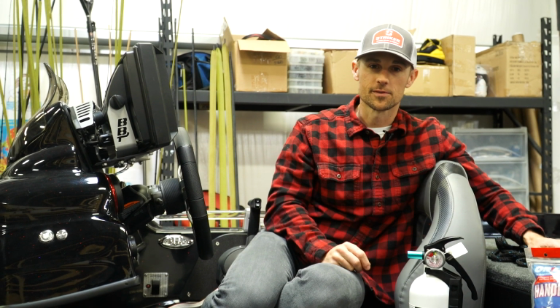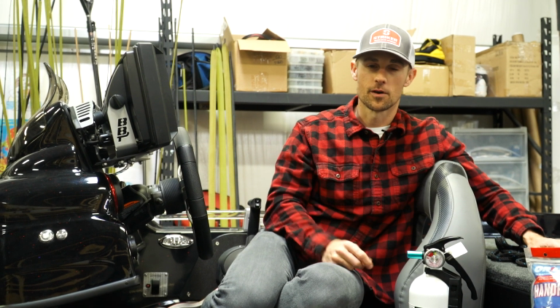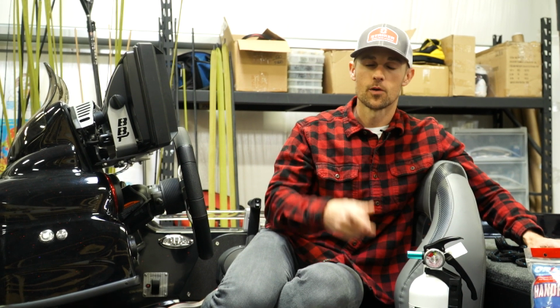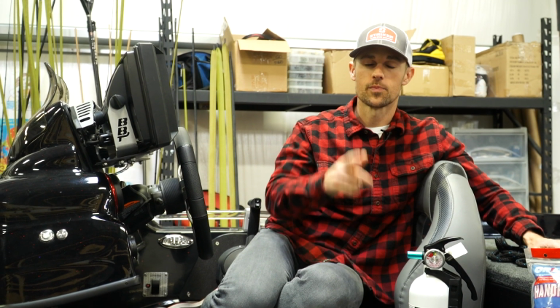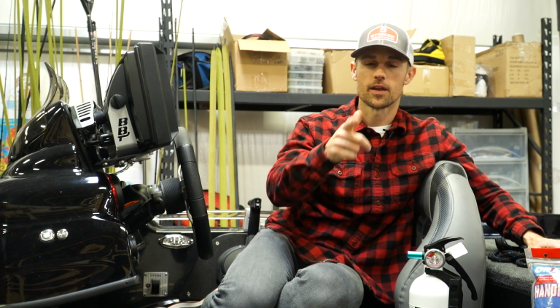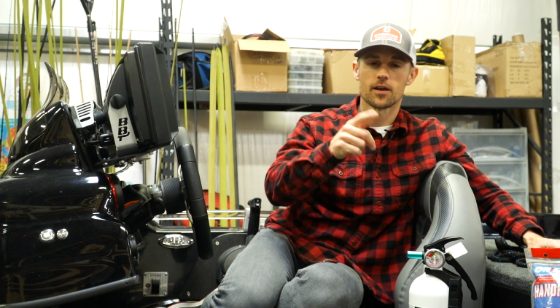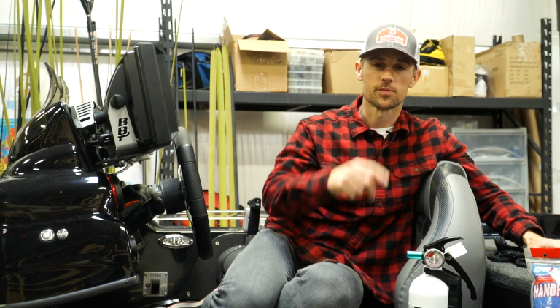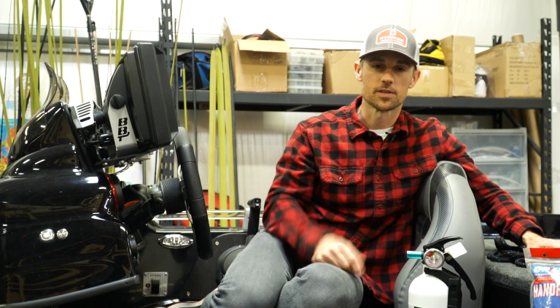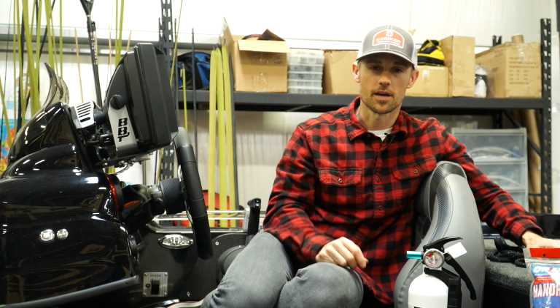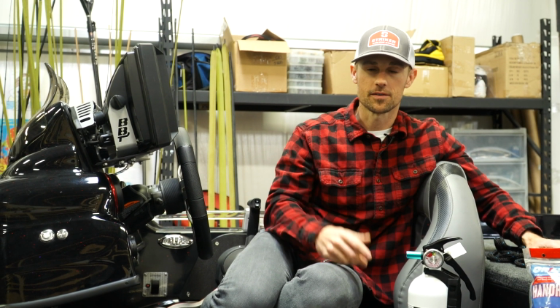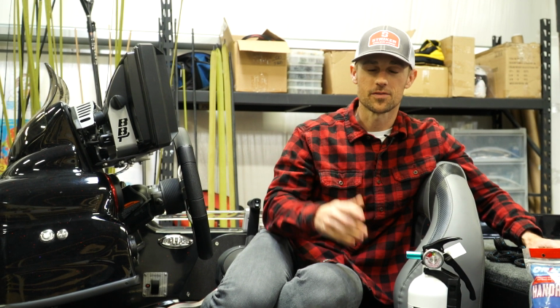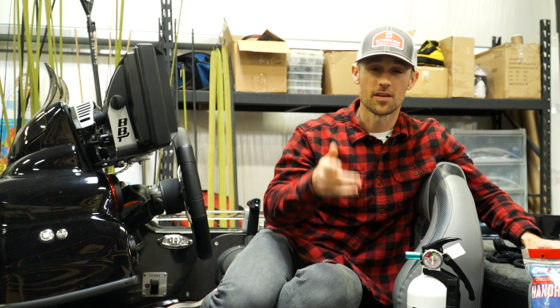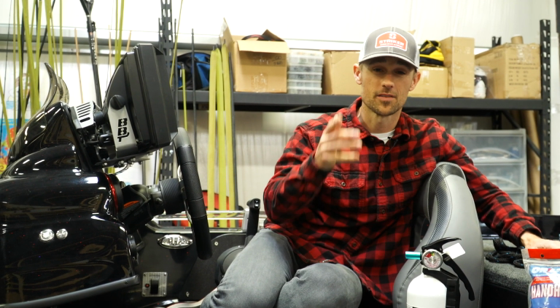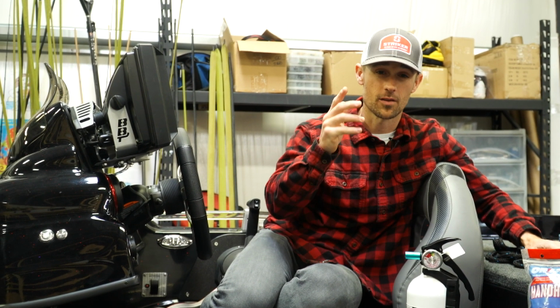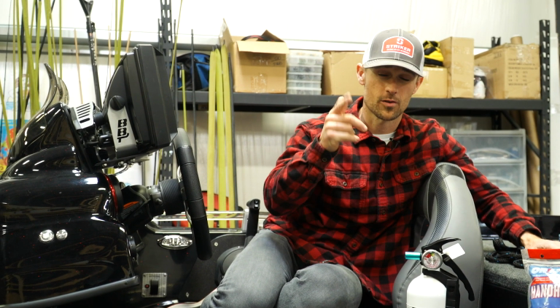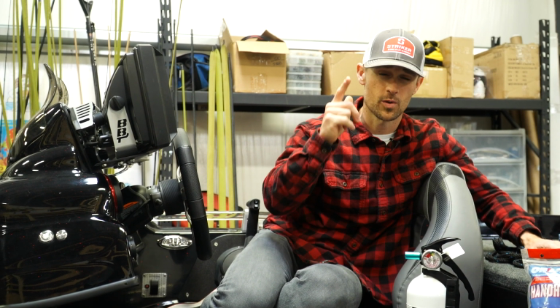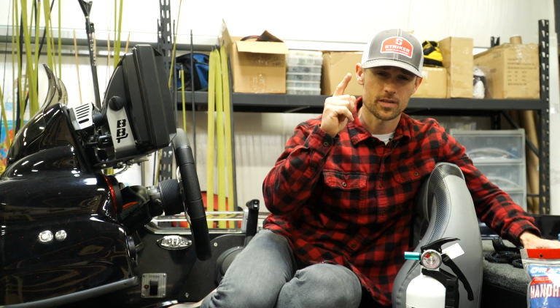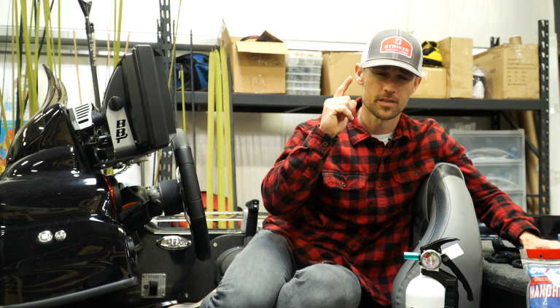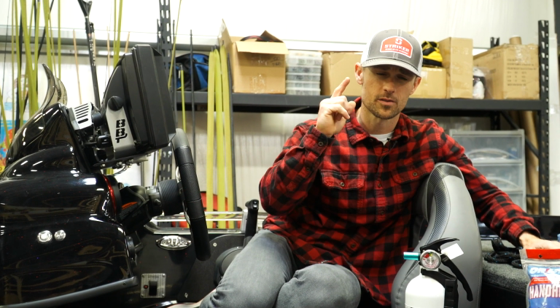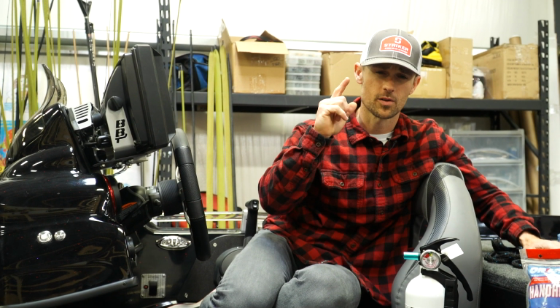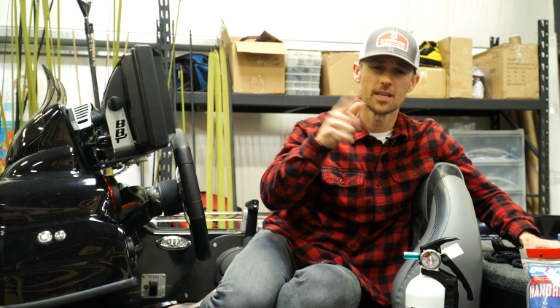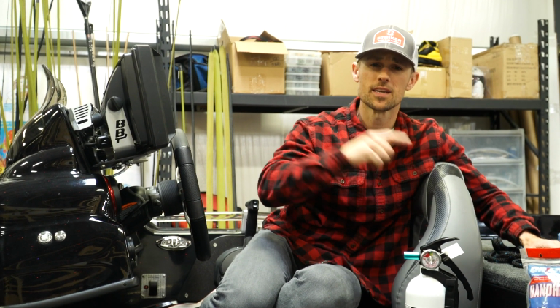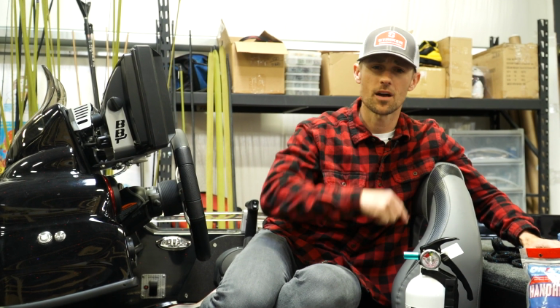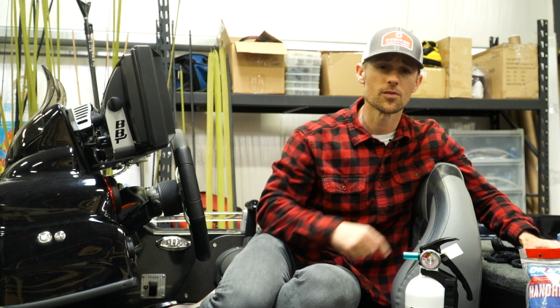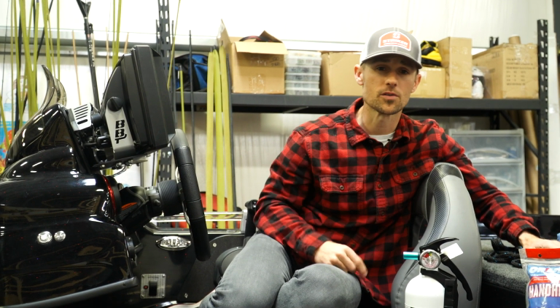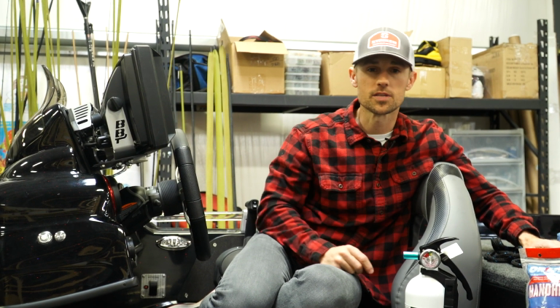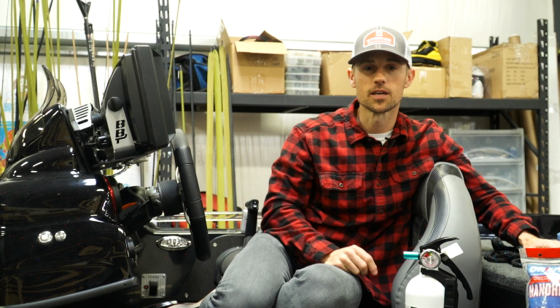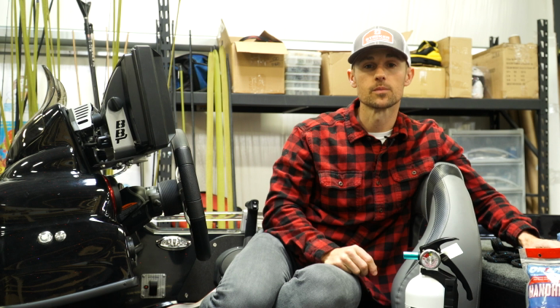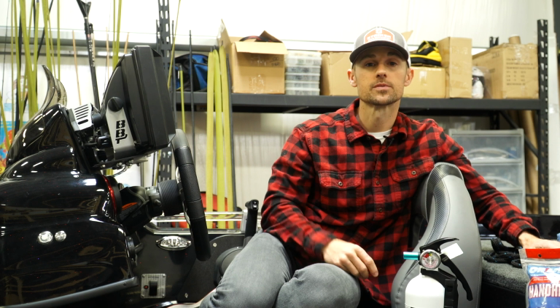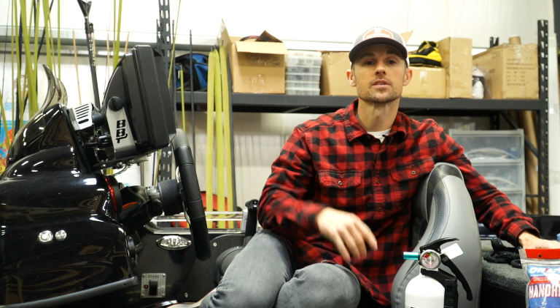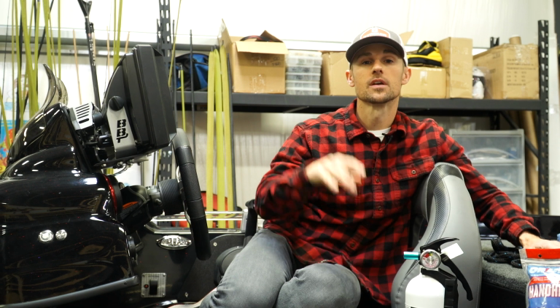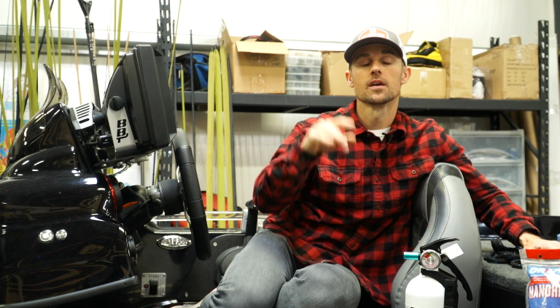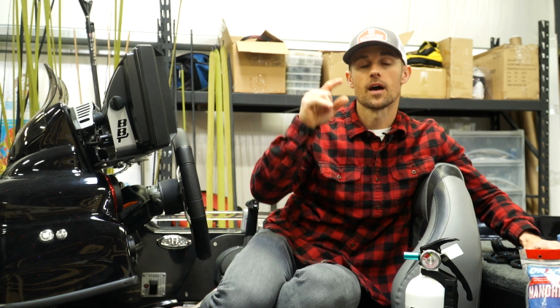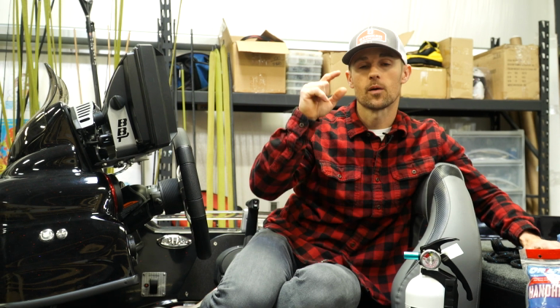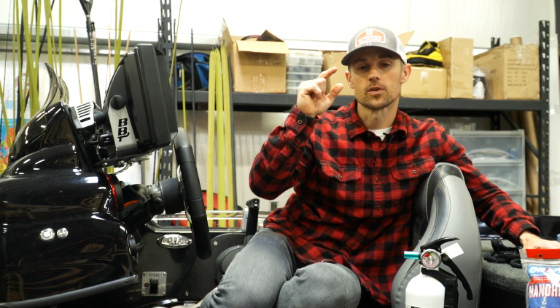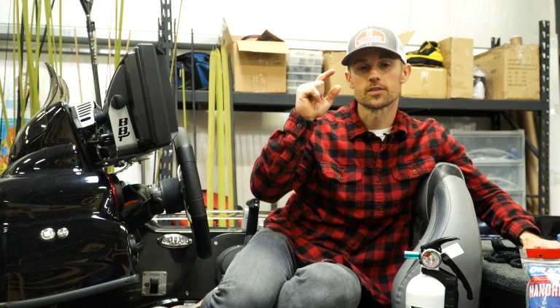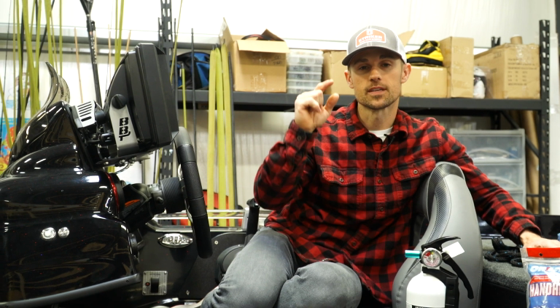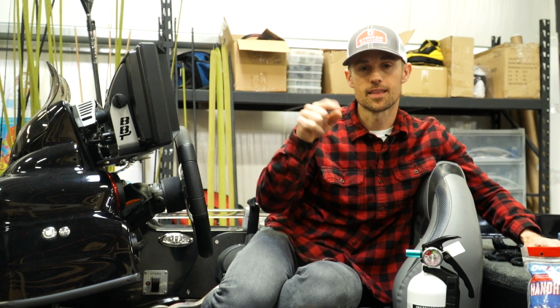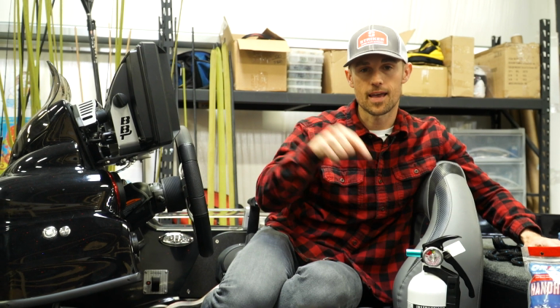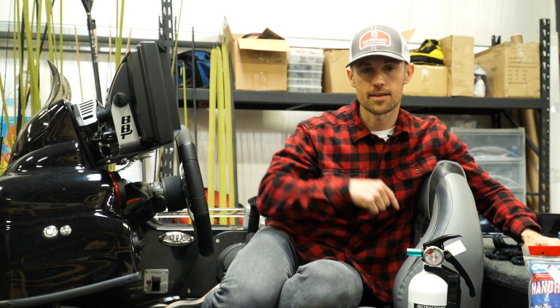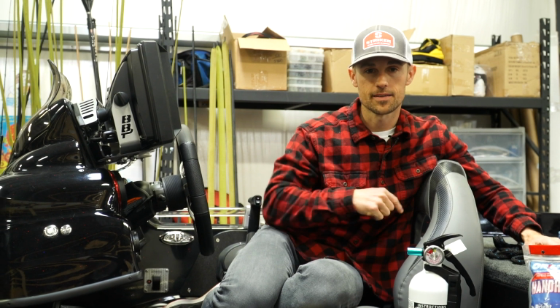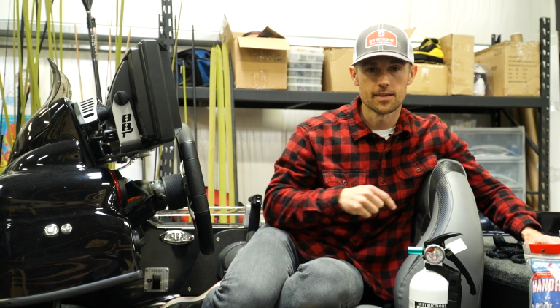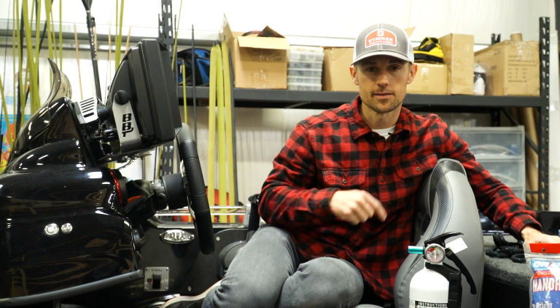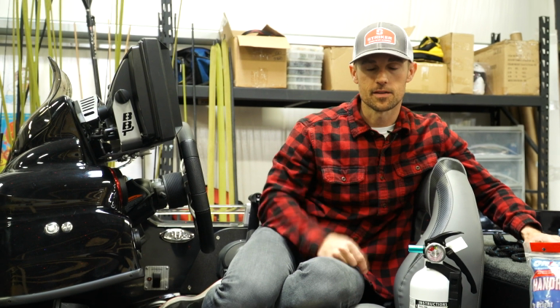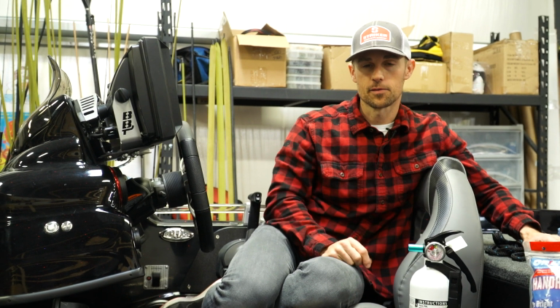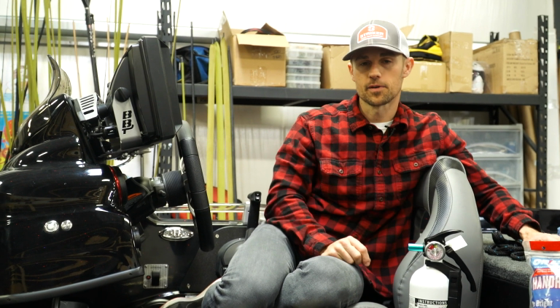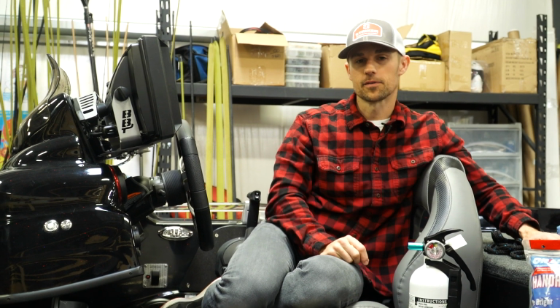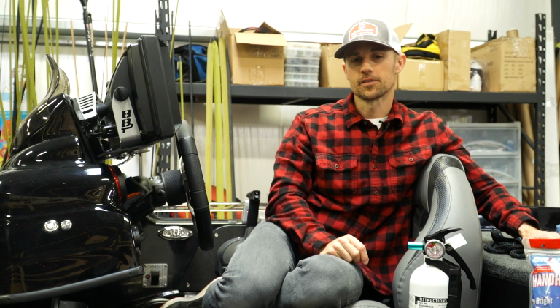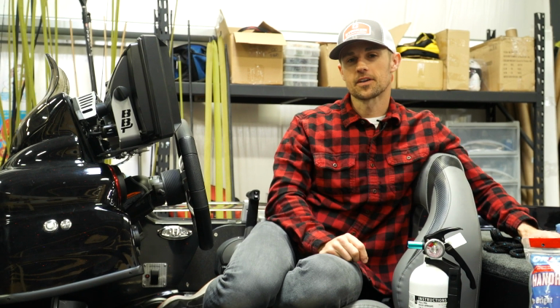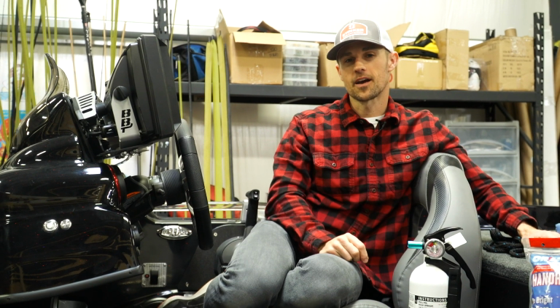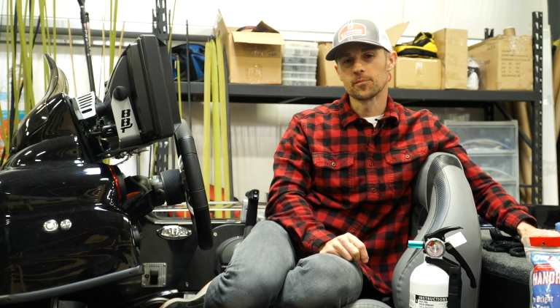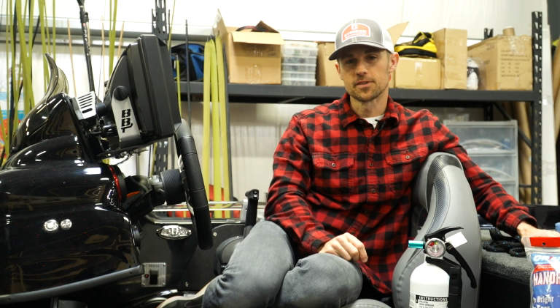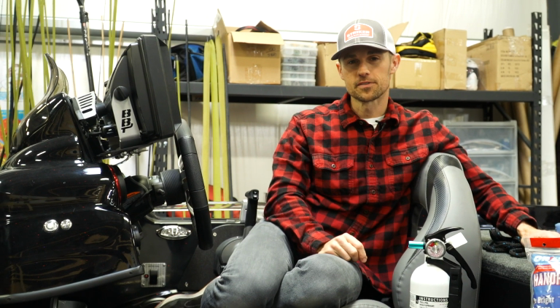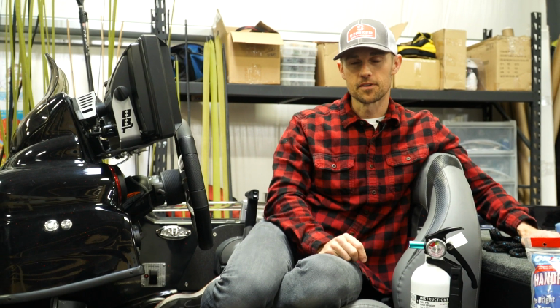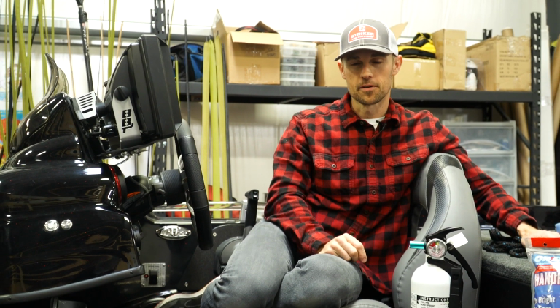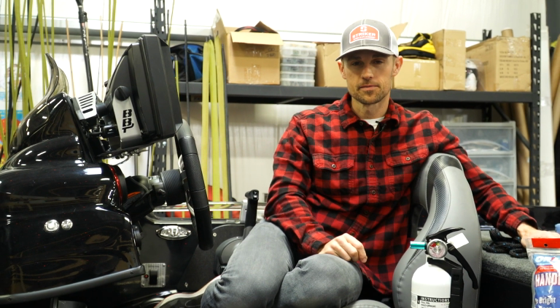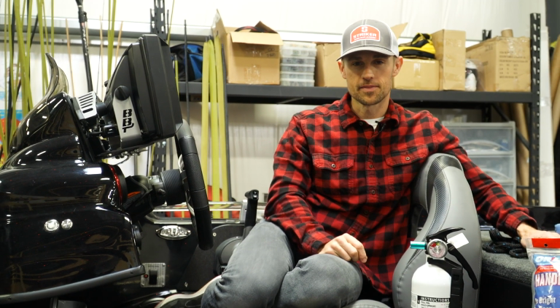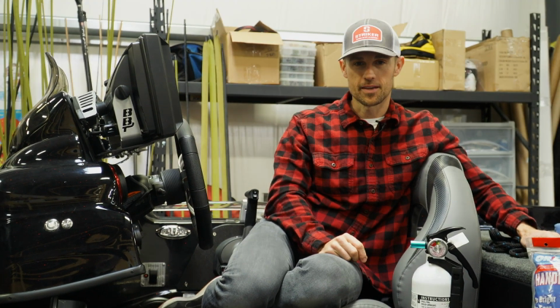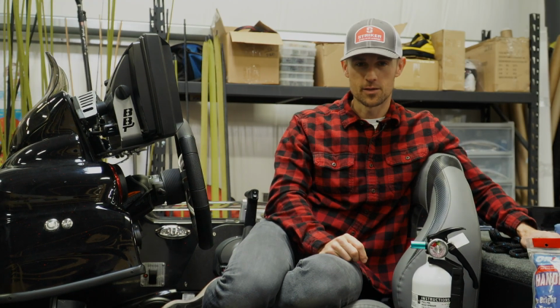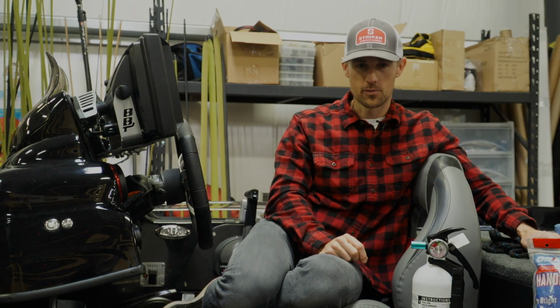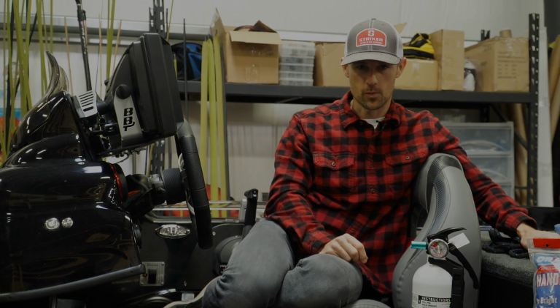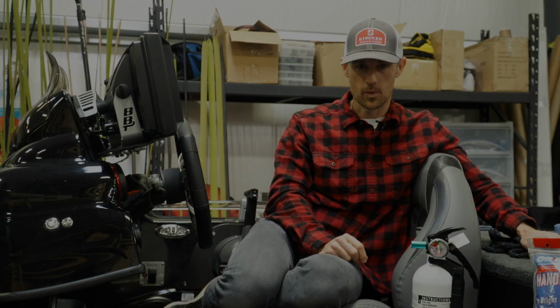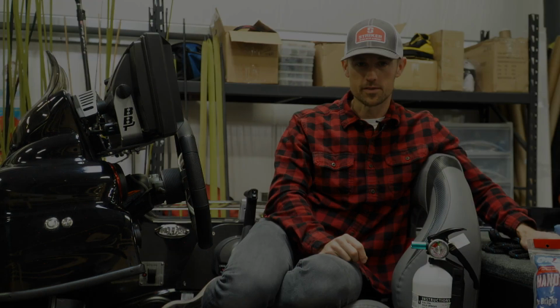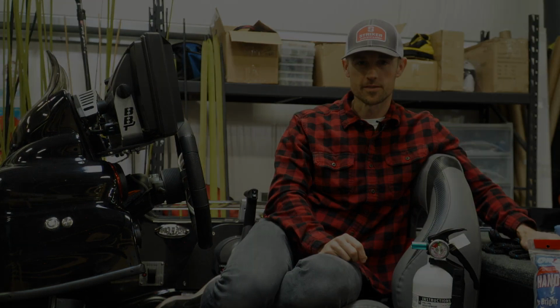I hope that helps you out. If you have any other questions or tips, I'd love to see them down in the comments. Thank you for watching.